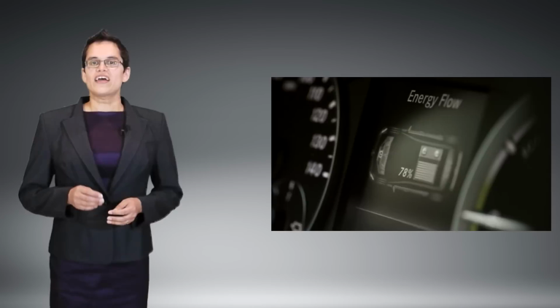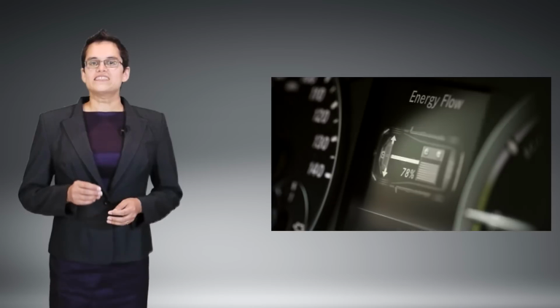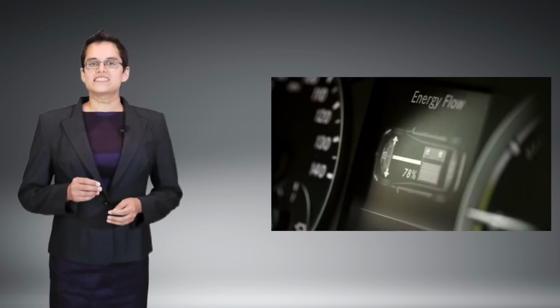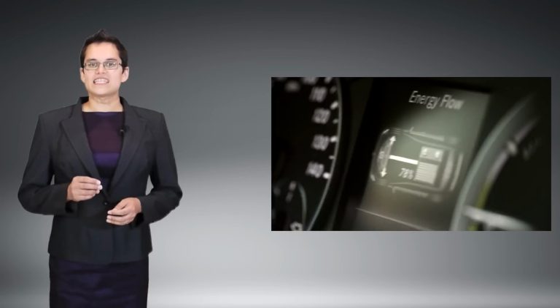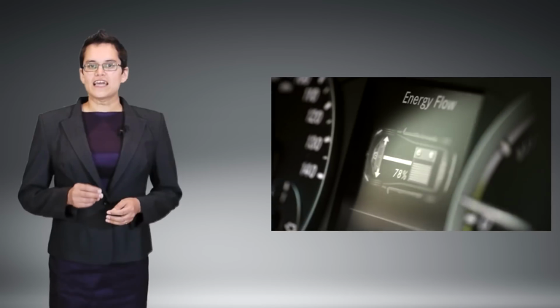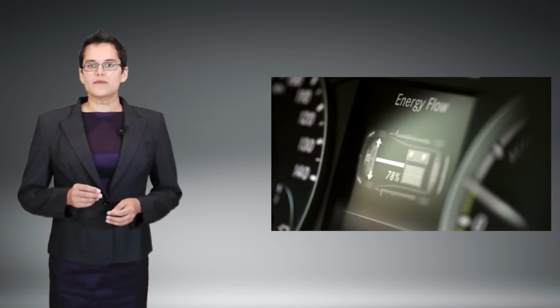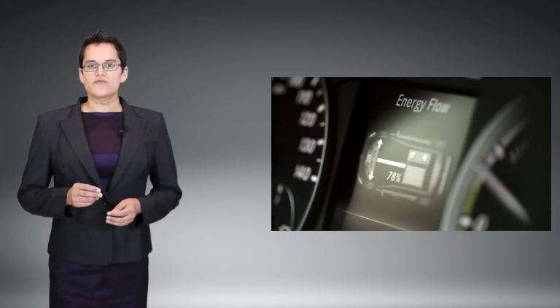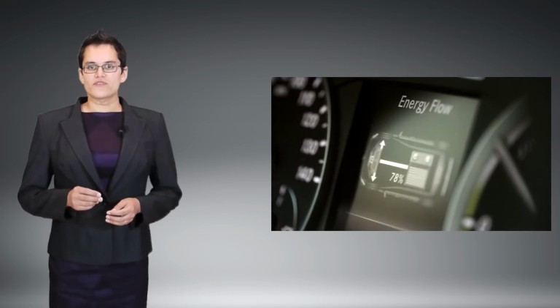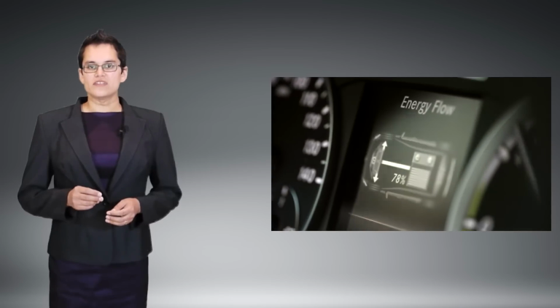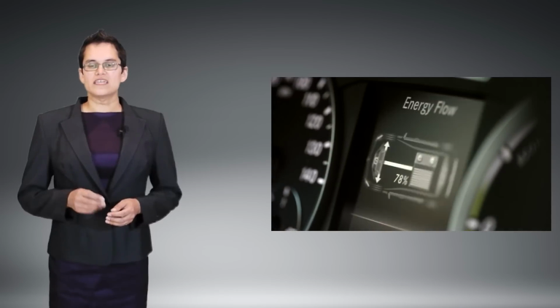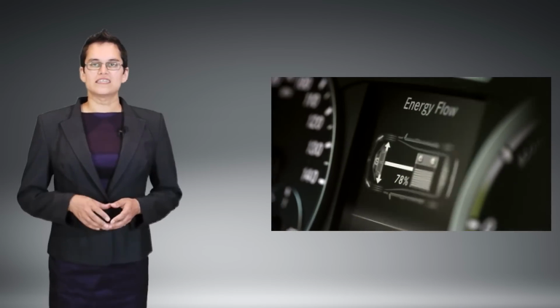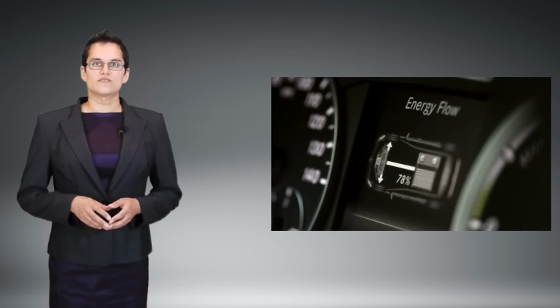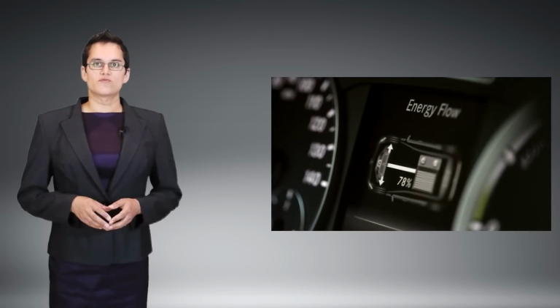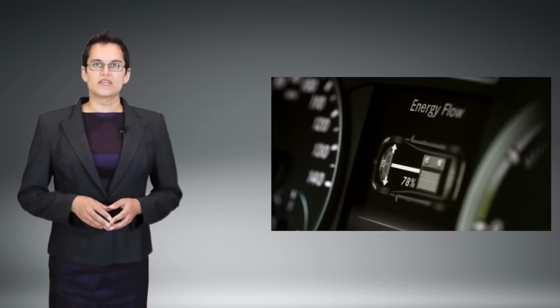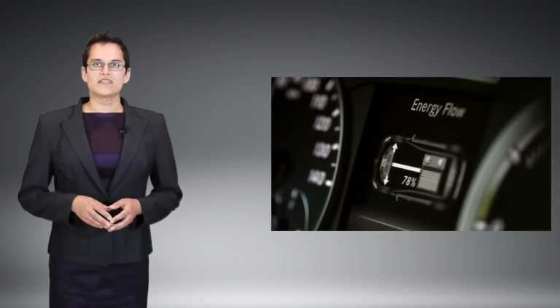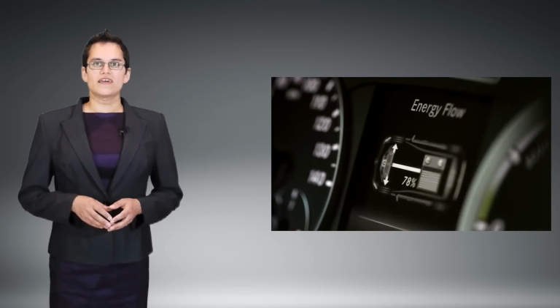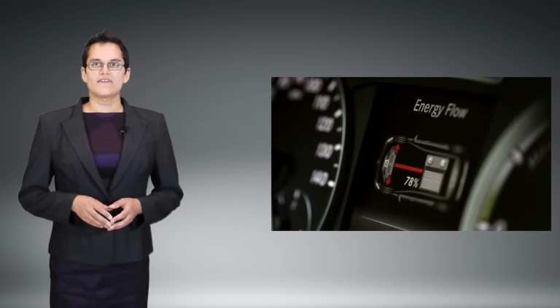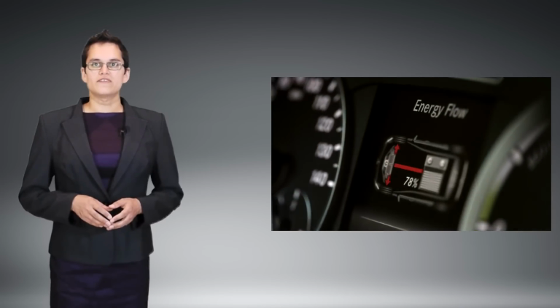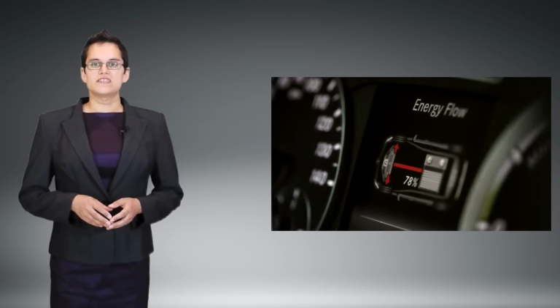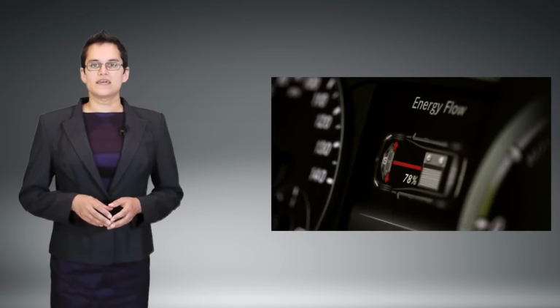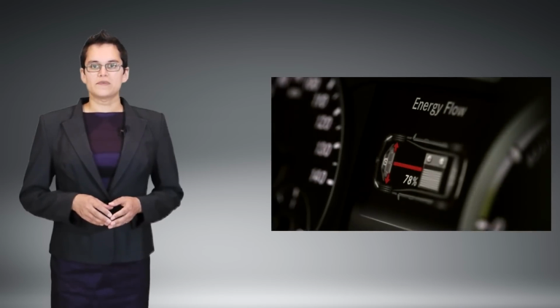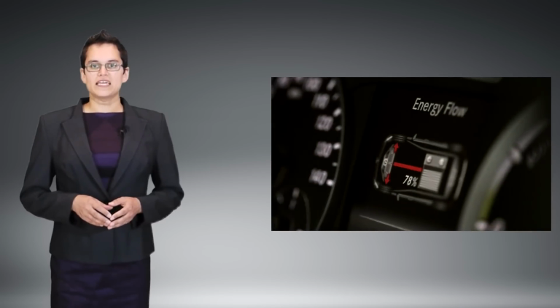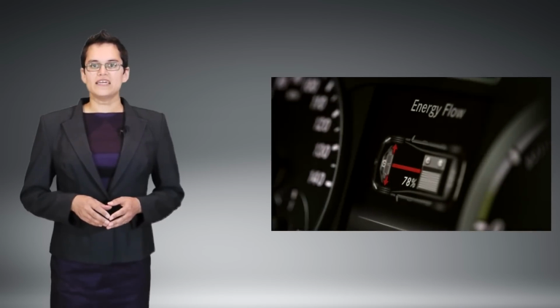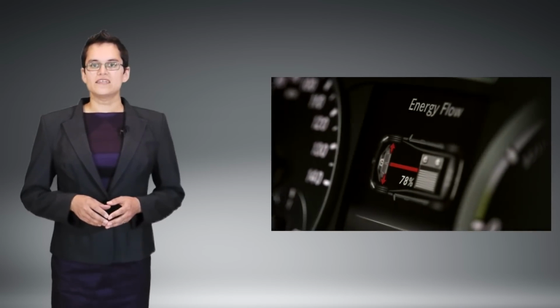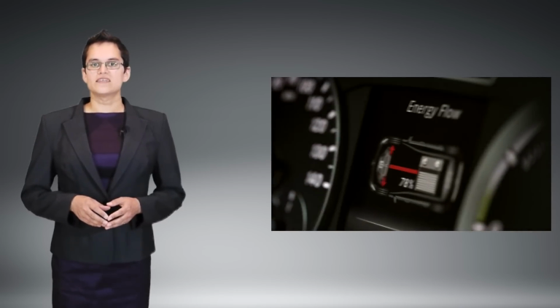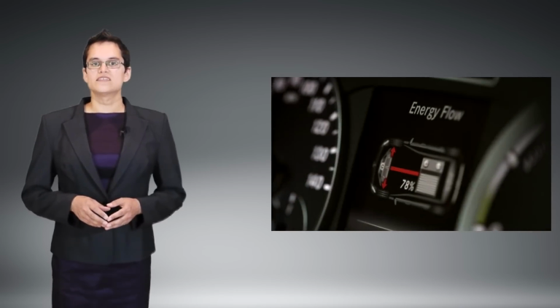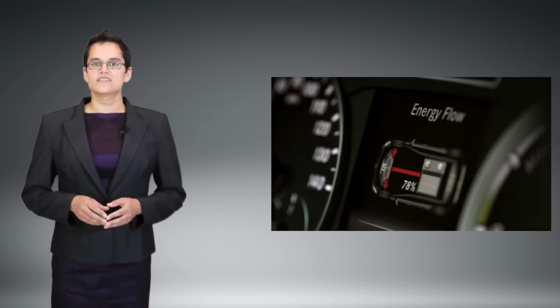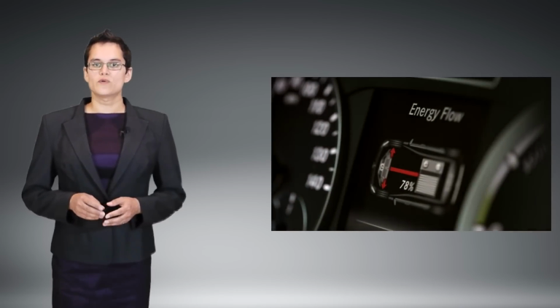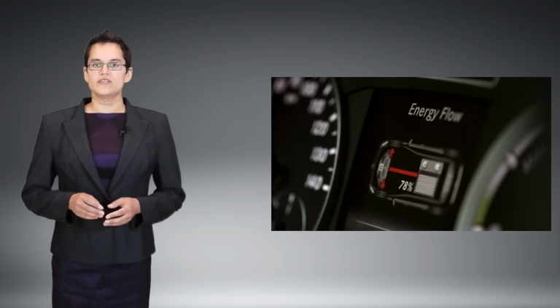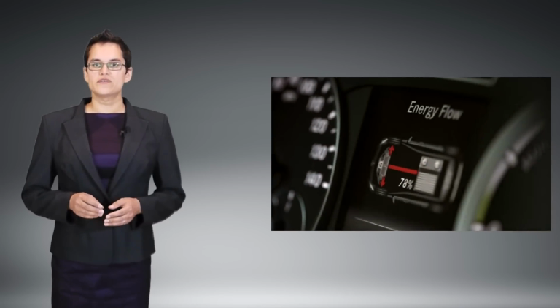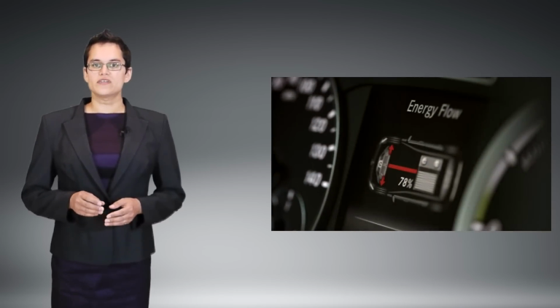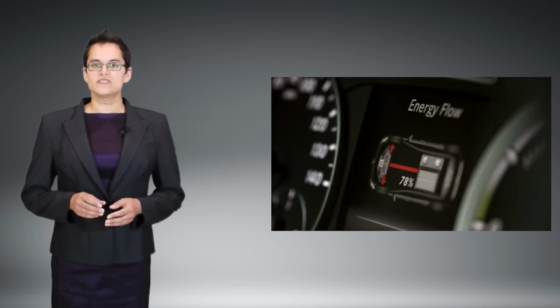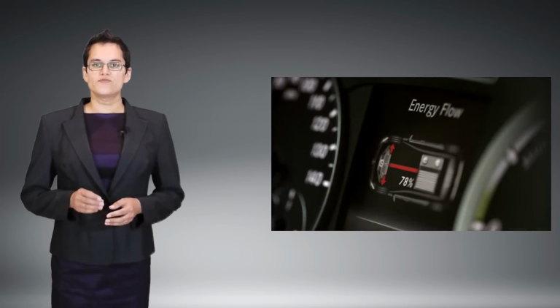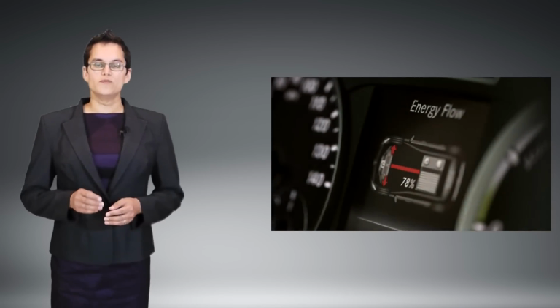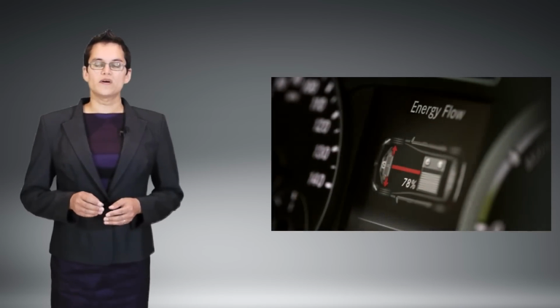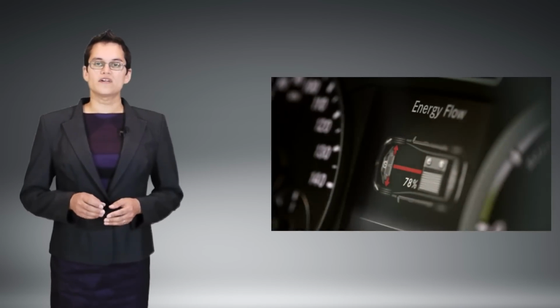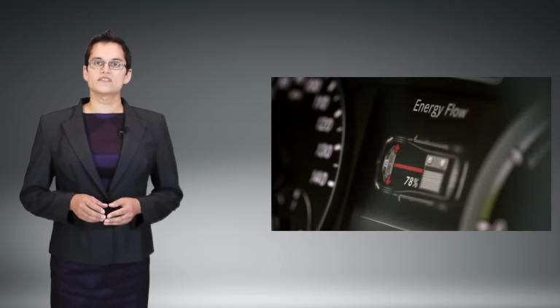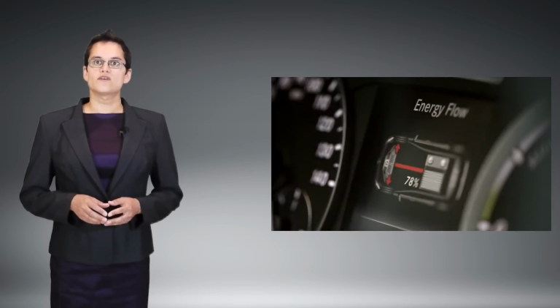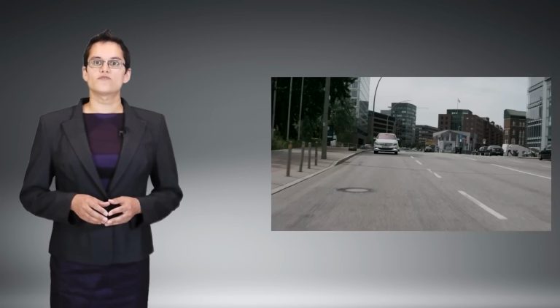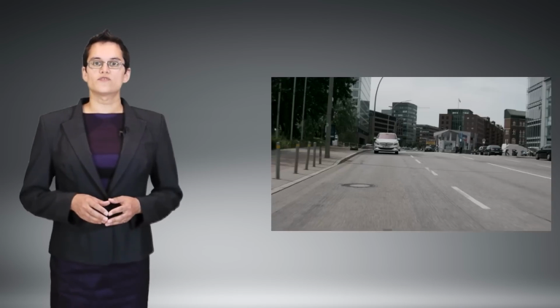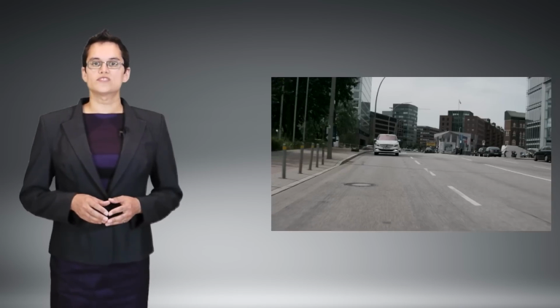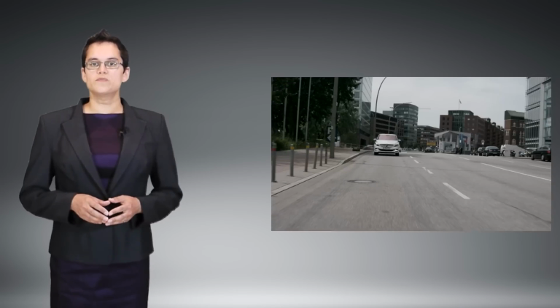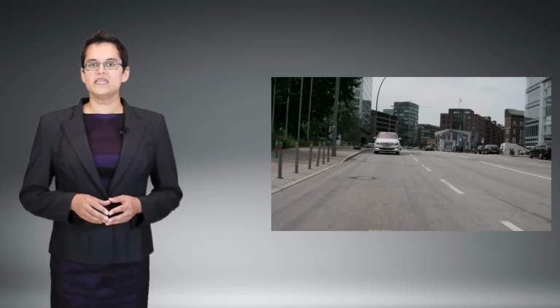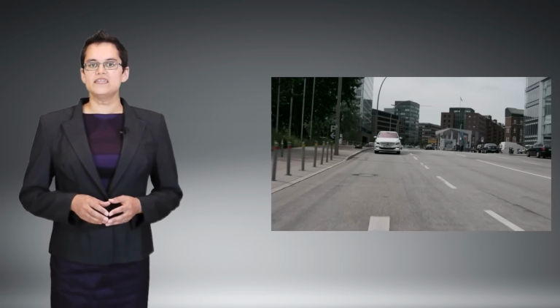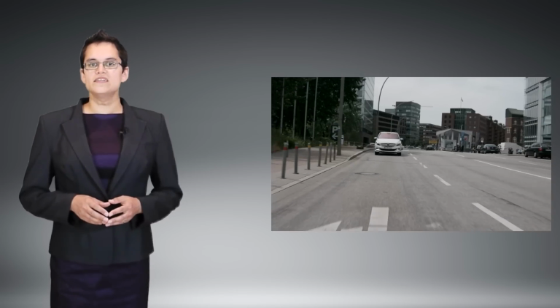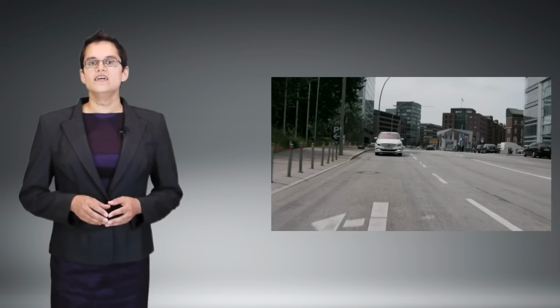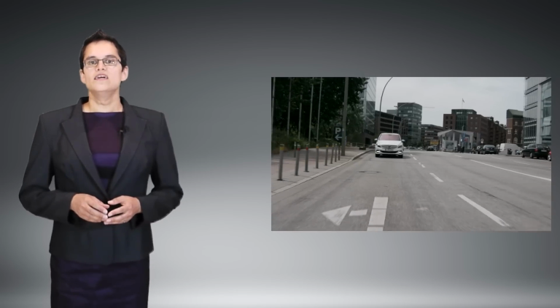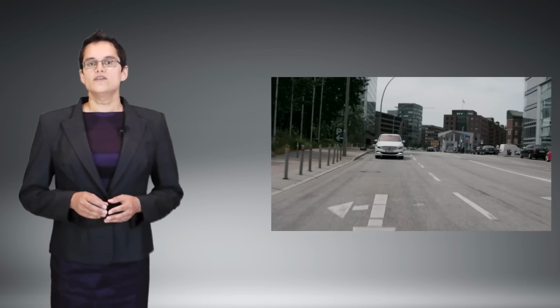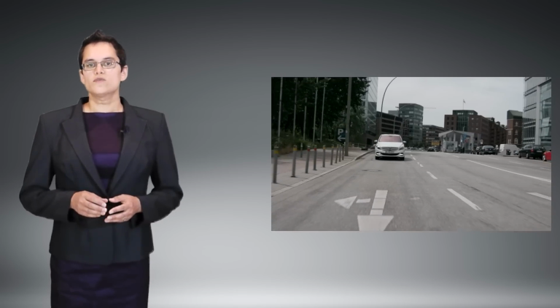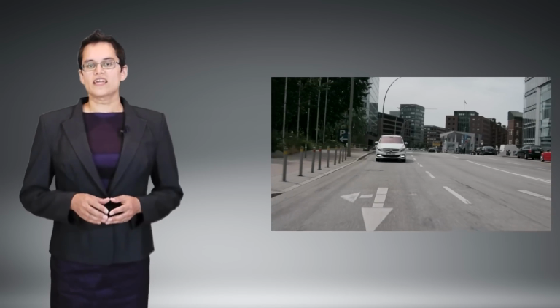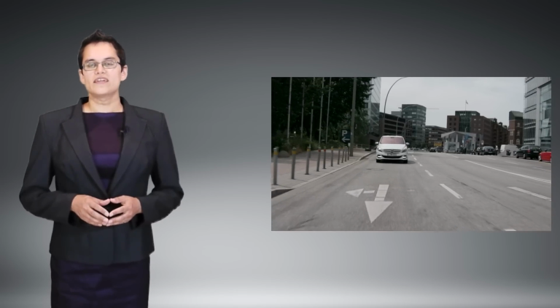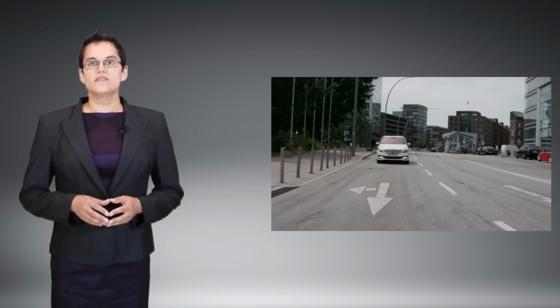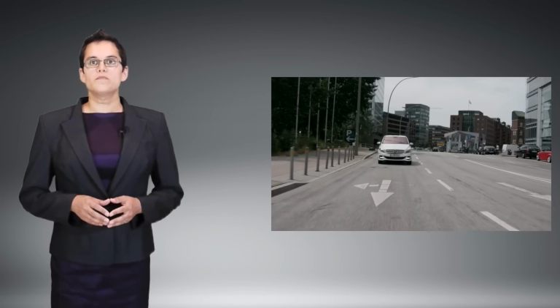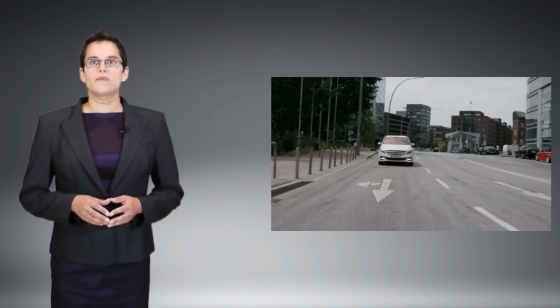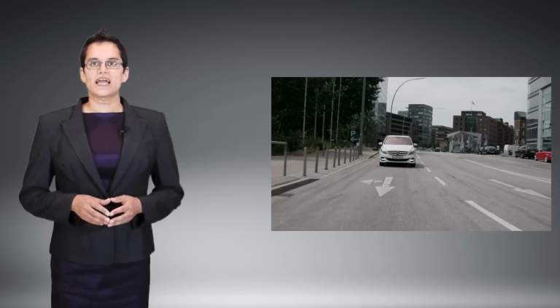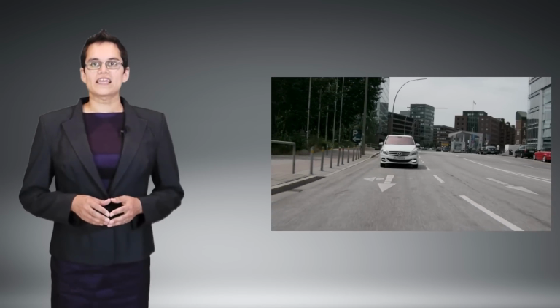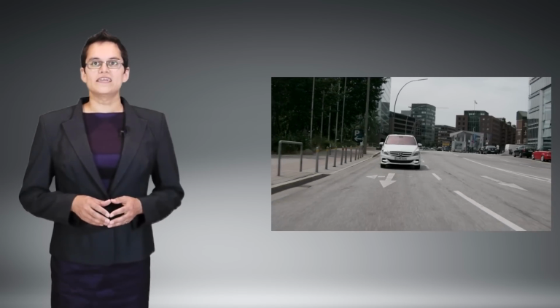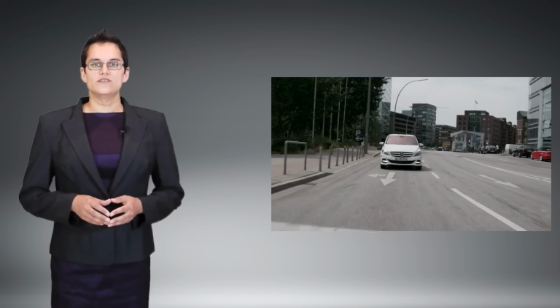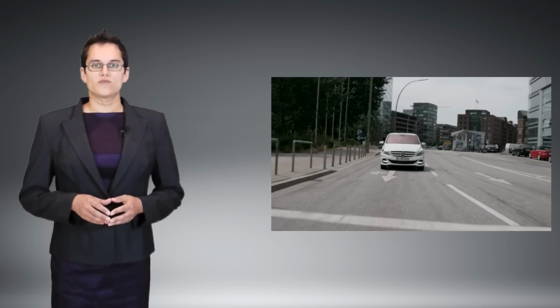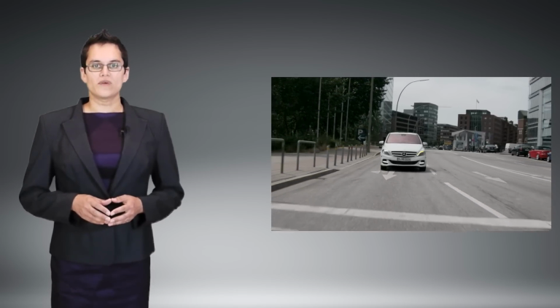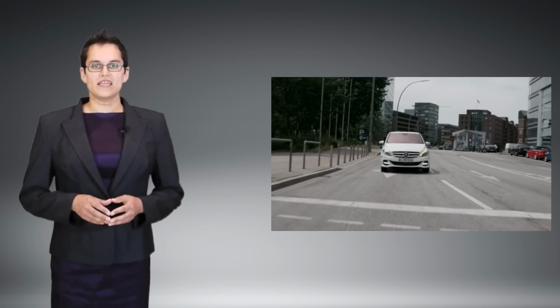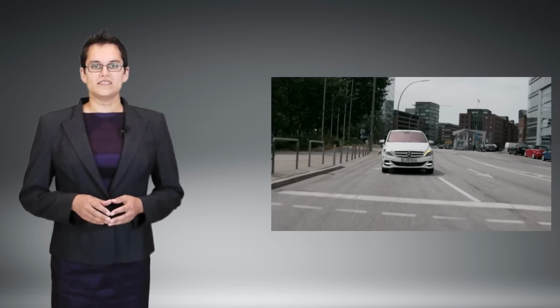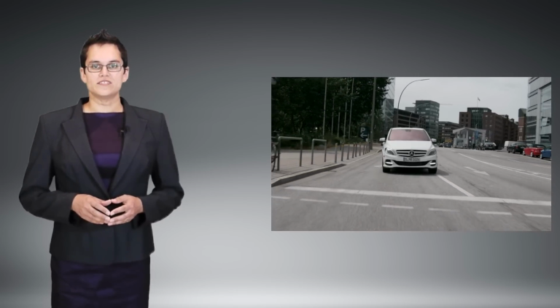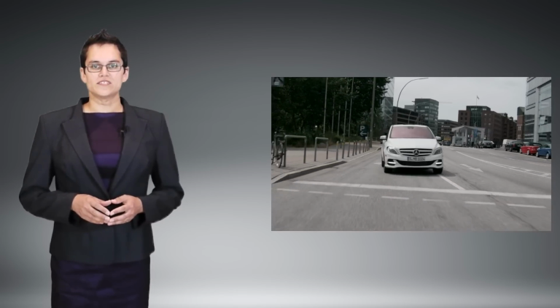That slab front has a real aerodynamic hit, so when you cut a few miles off your speed, you'll gain them back in your range.